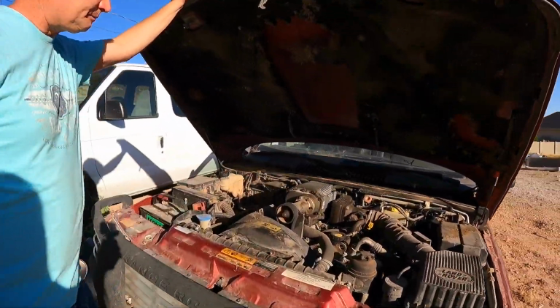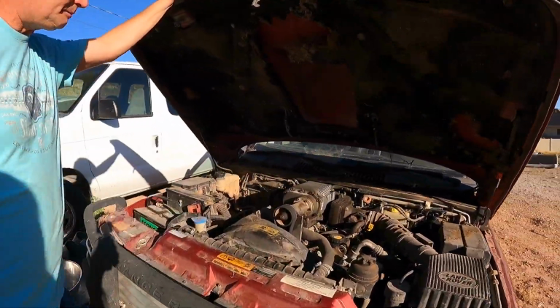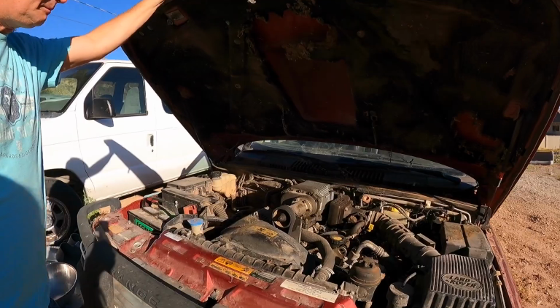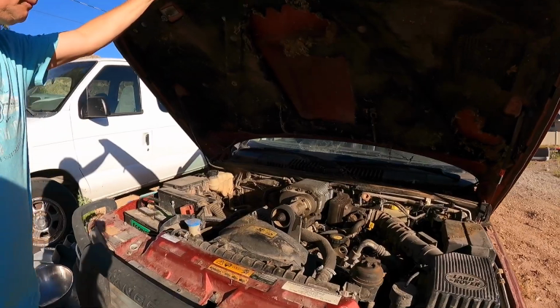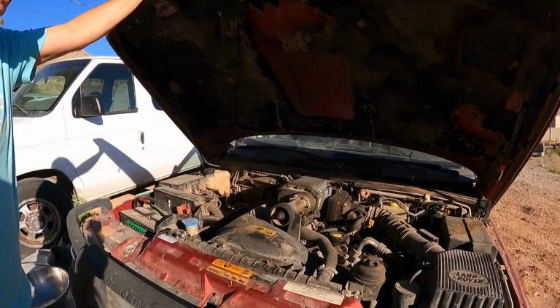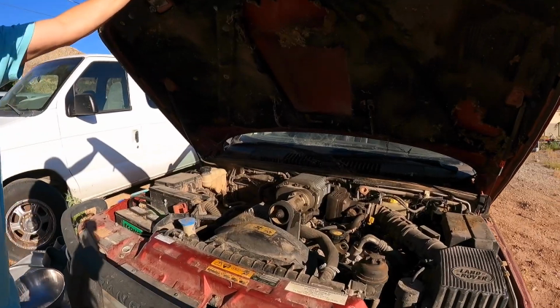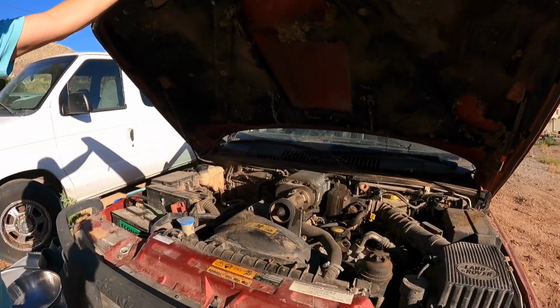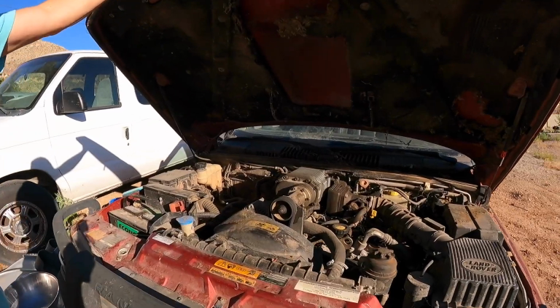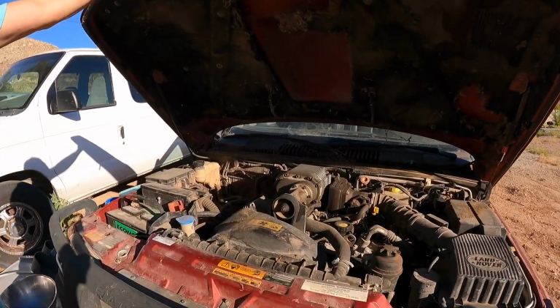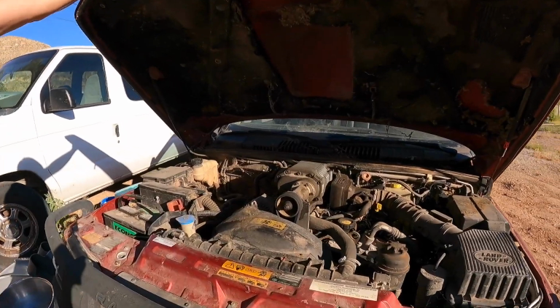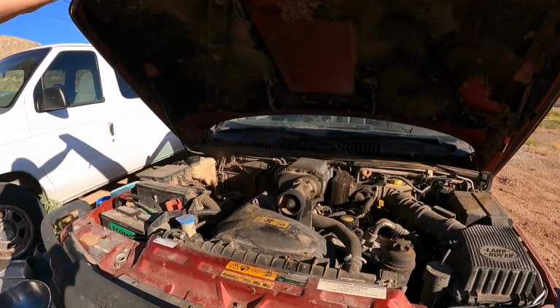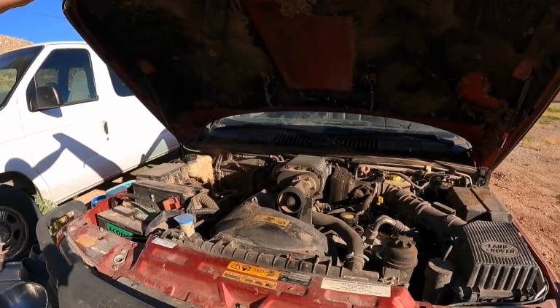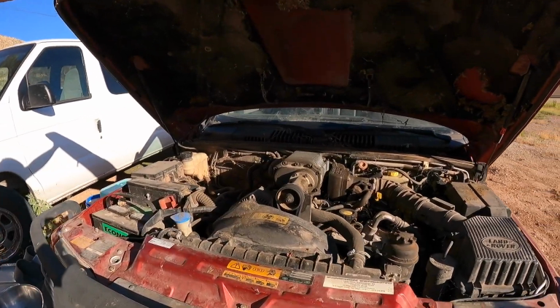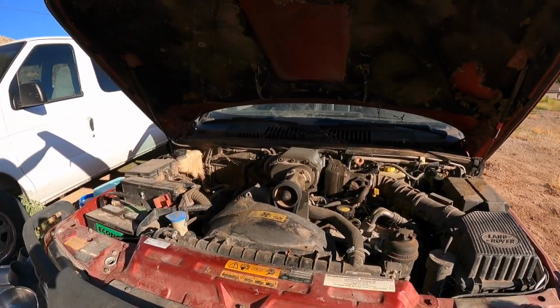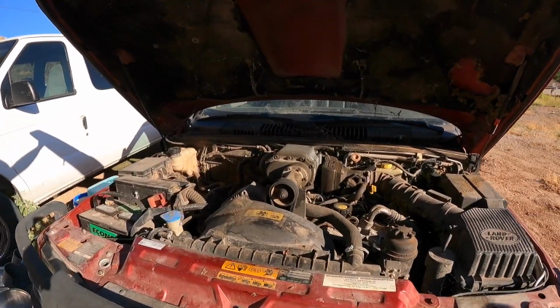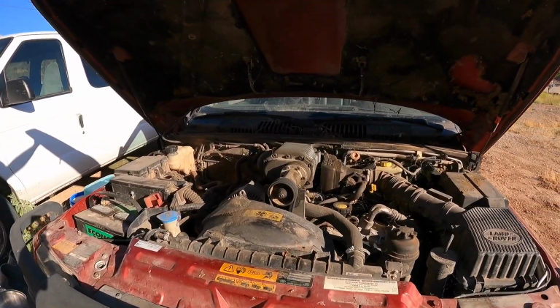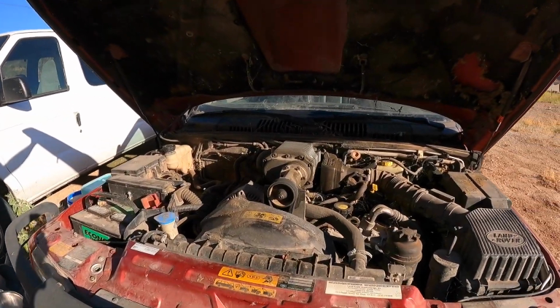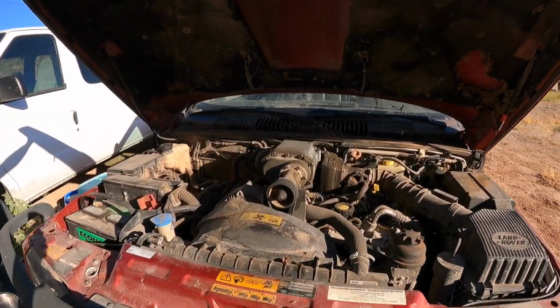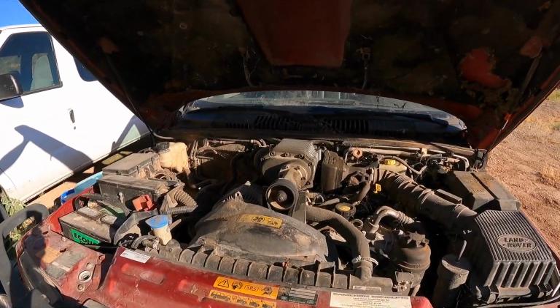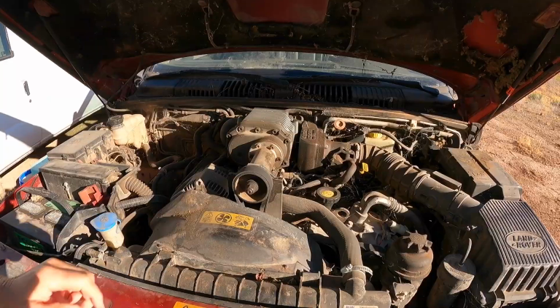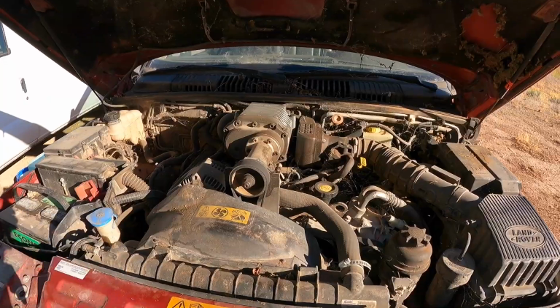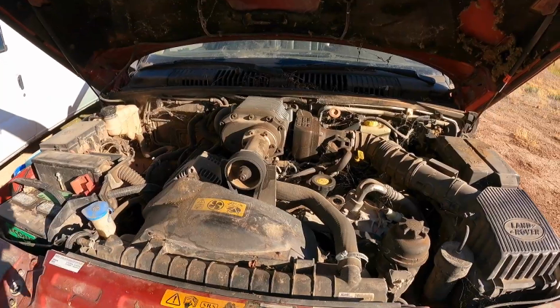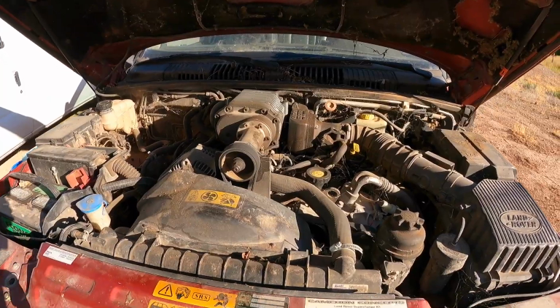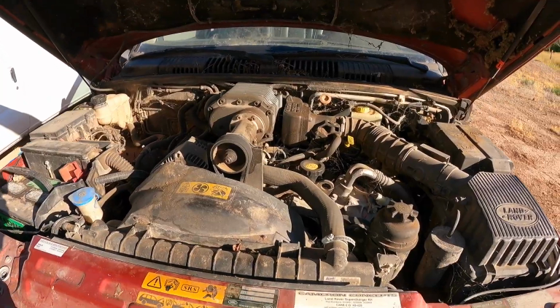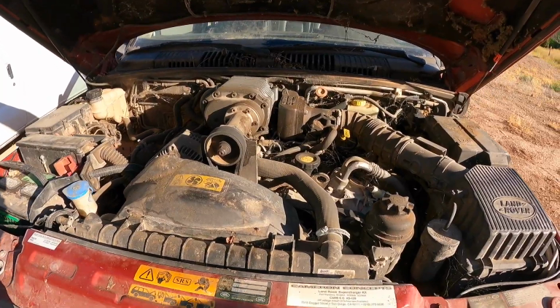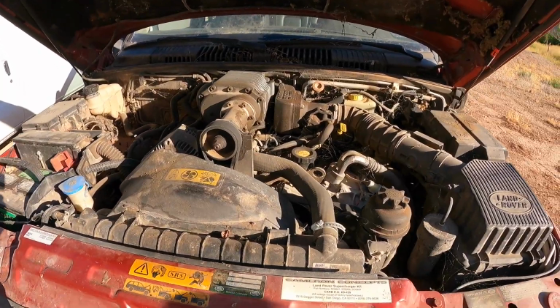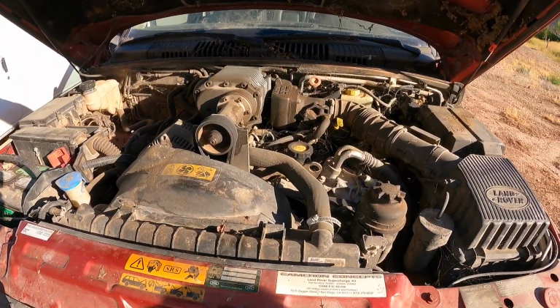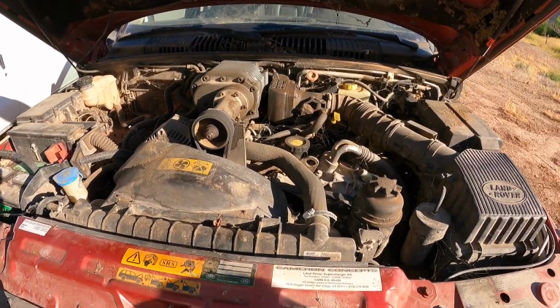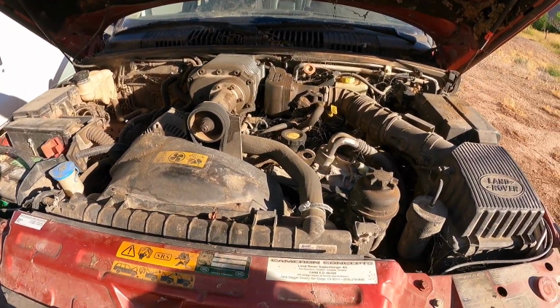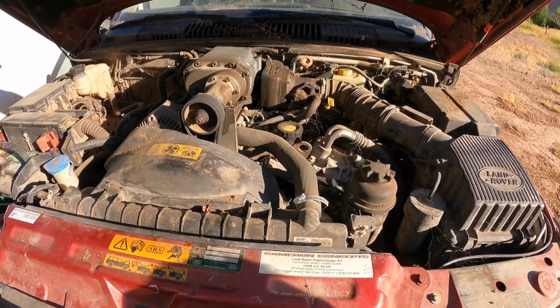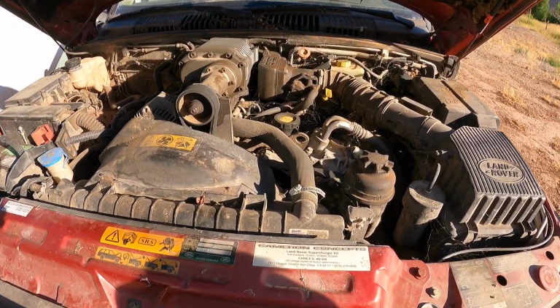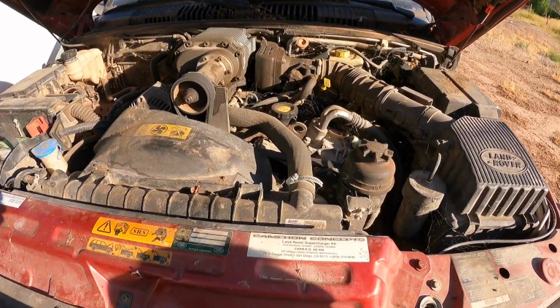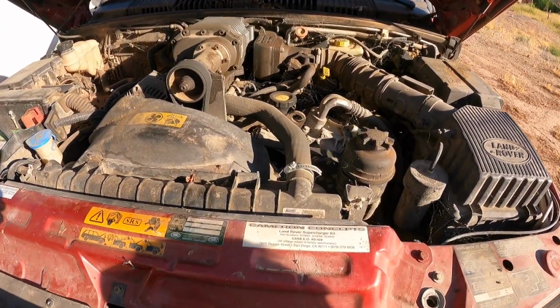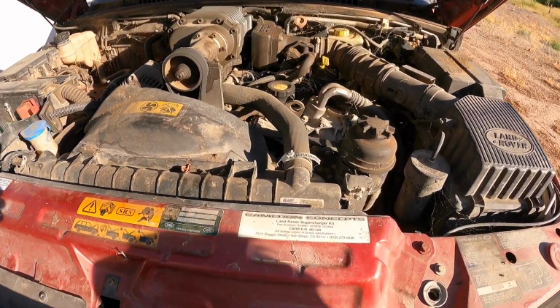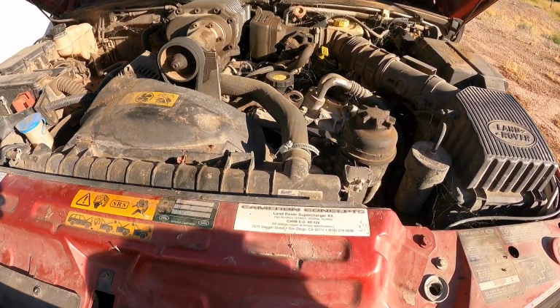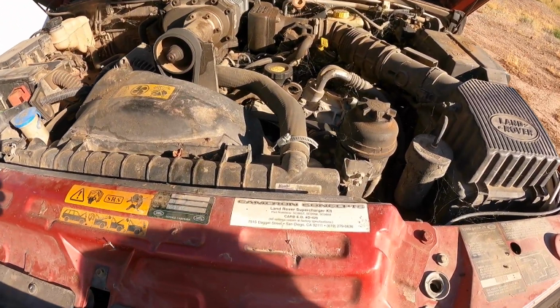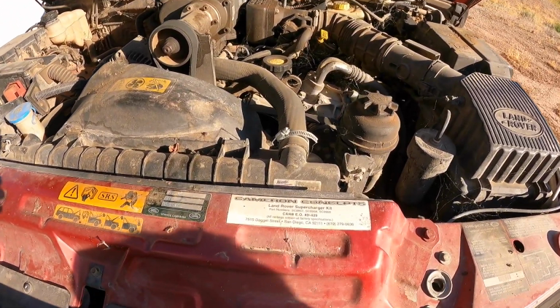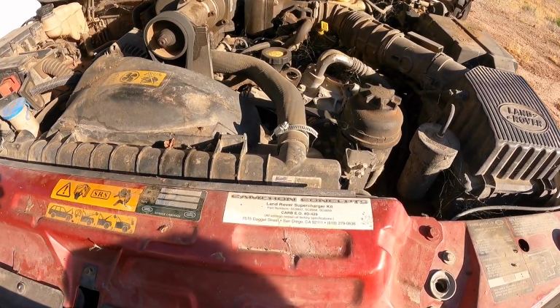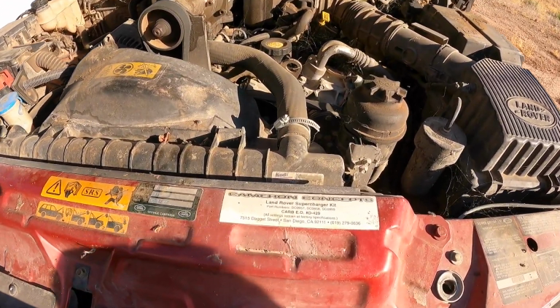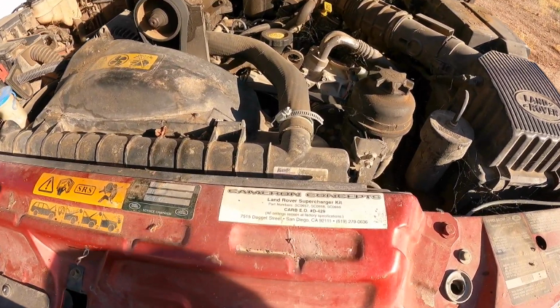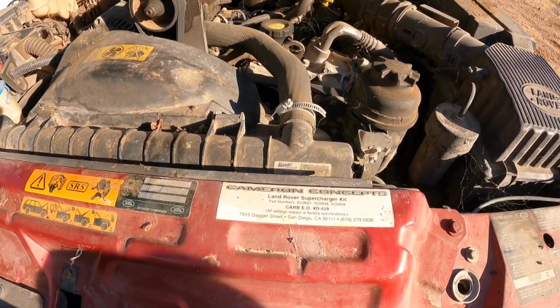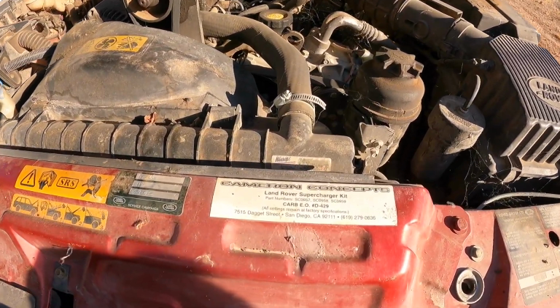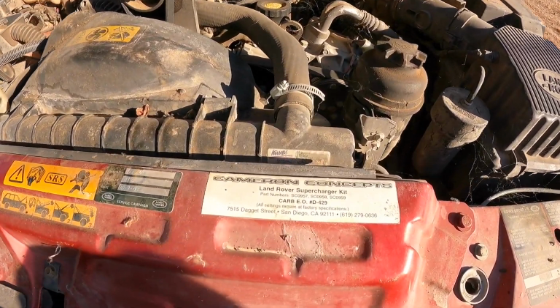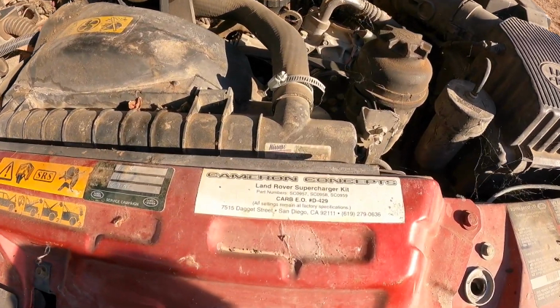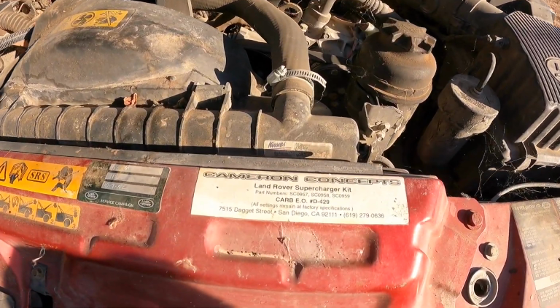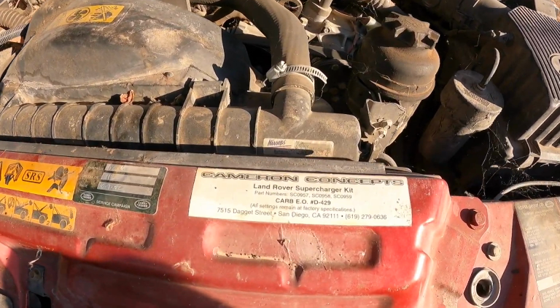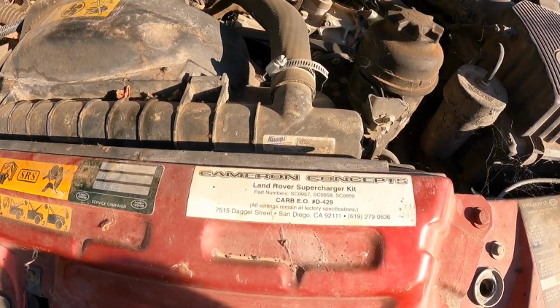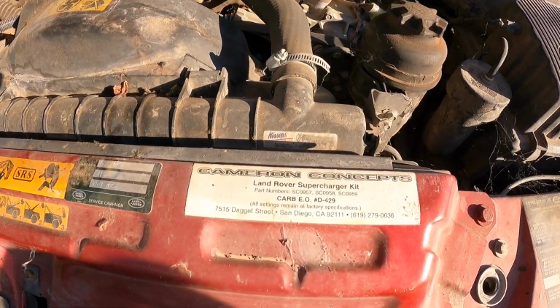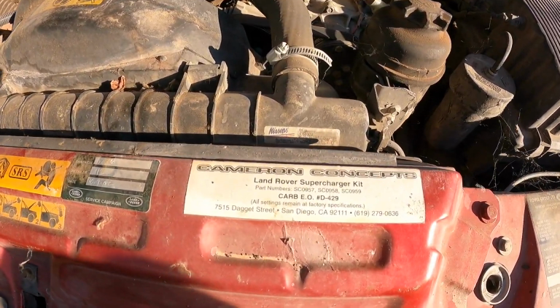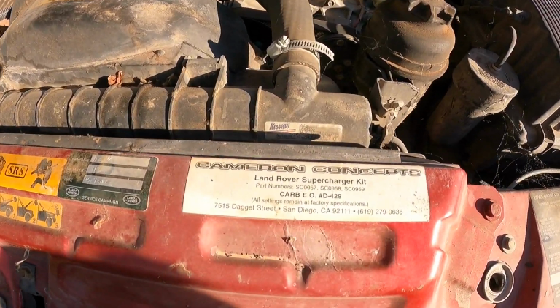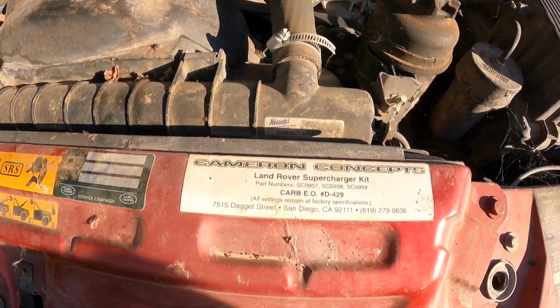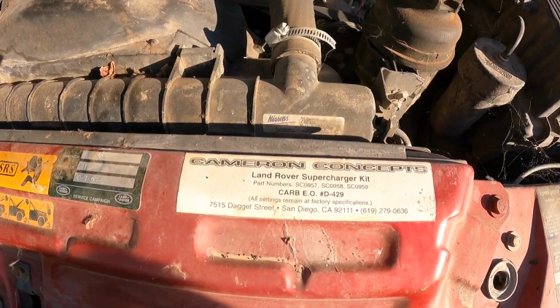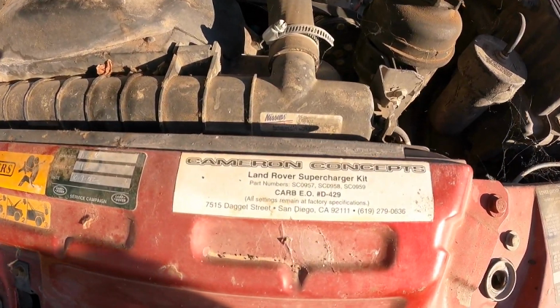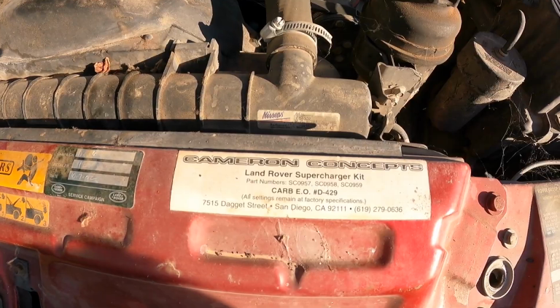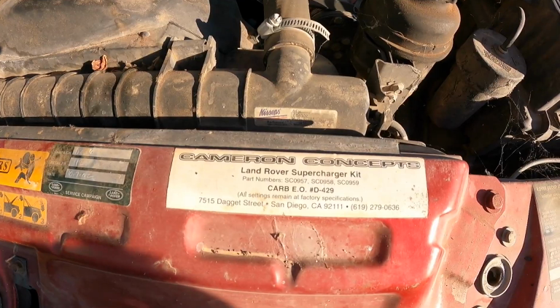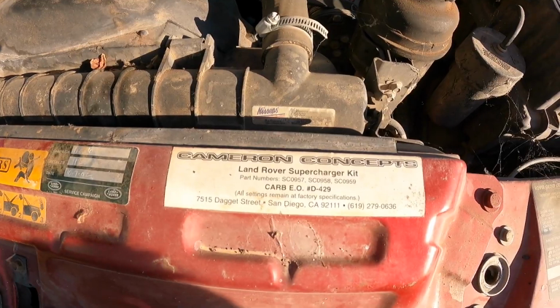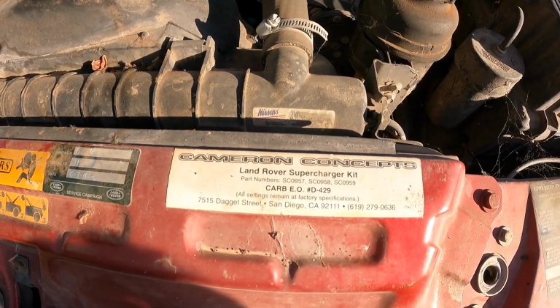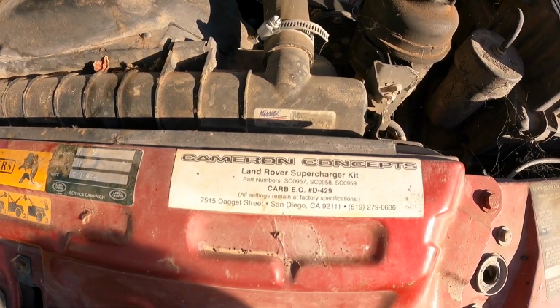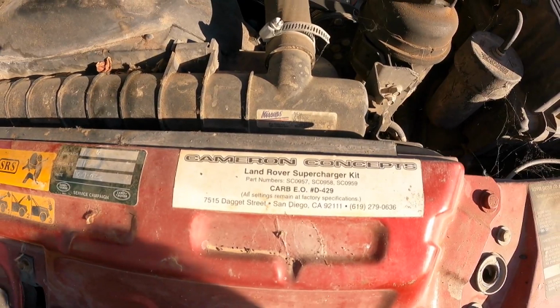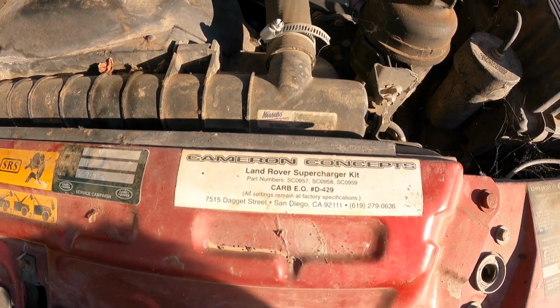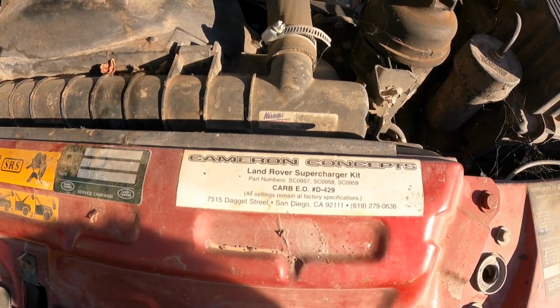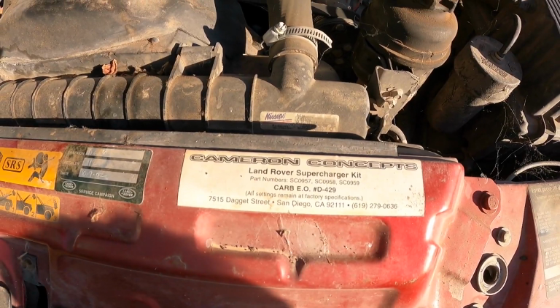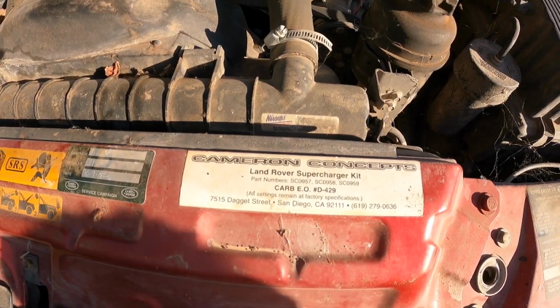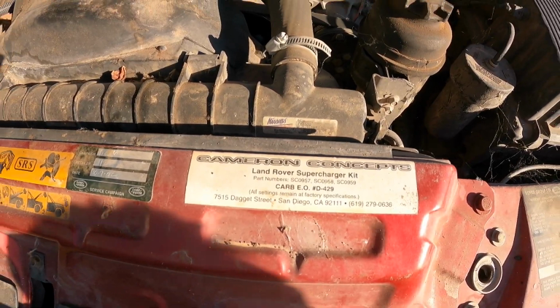It has a supercharger. It's supposed to give it more power. It wasn't super fast, but it certainly wasn't slow.